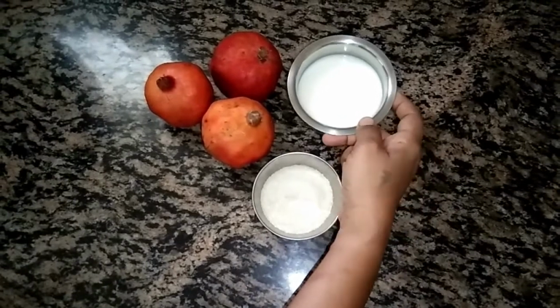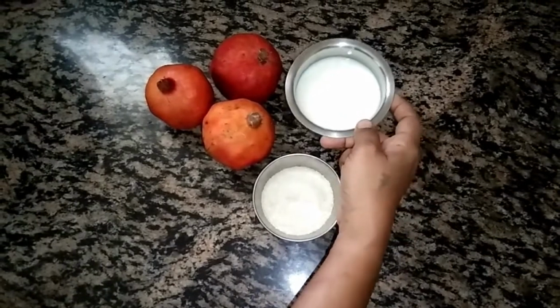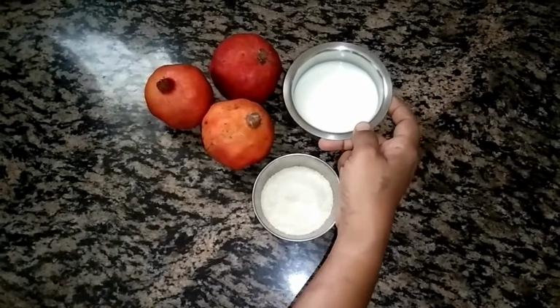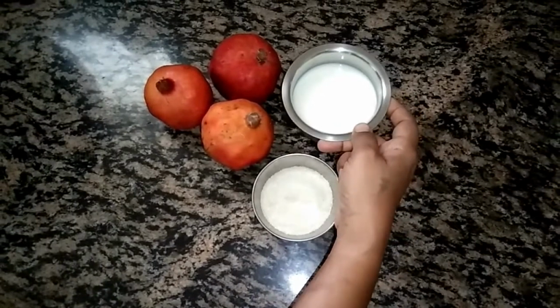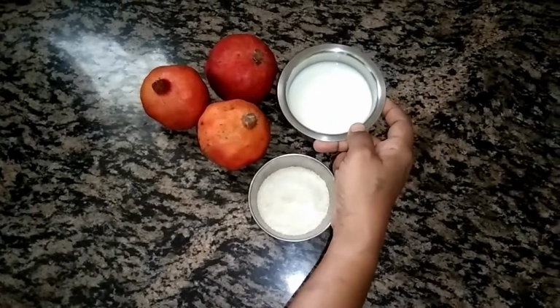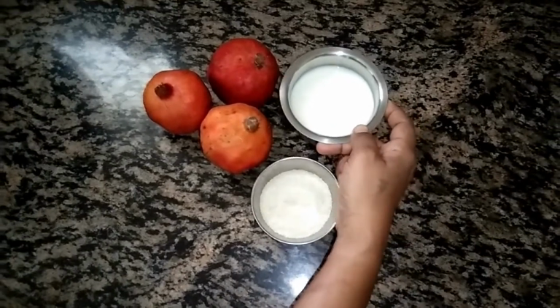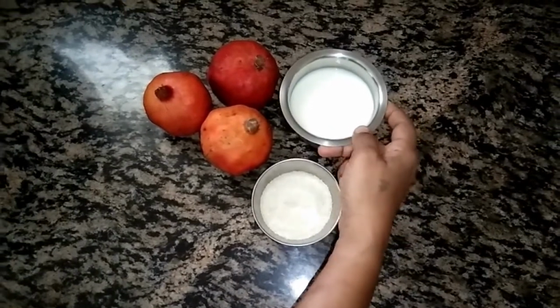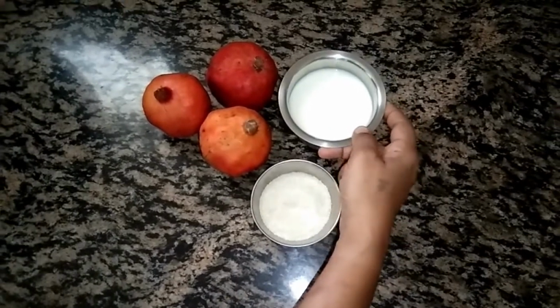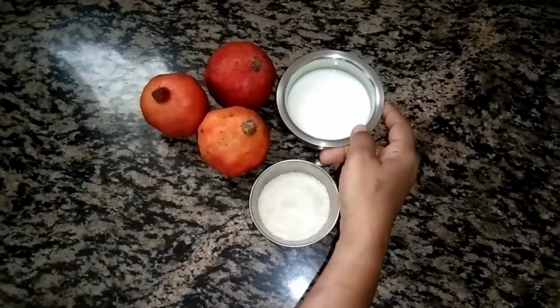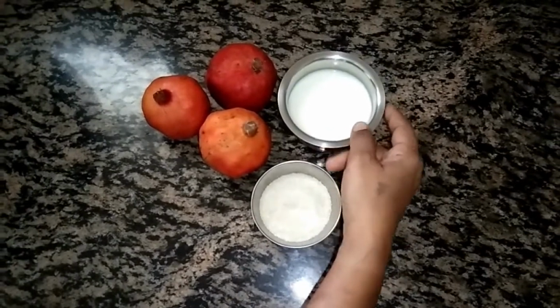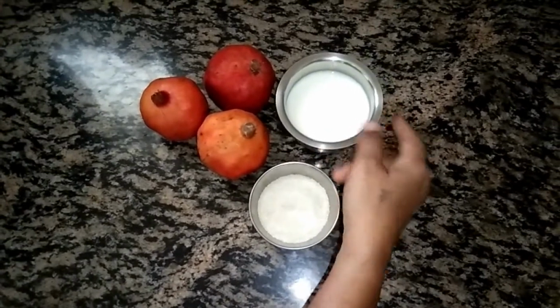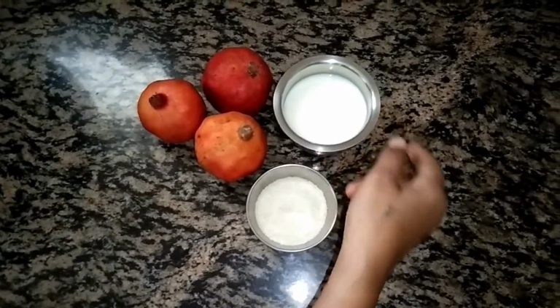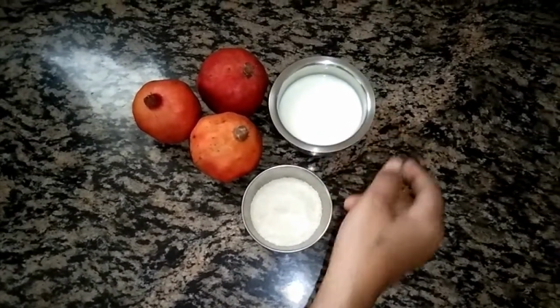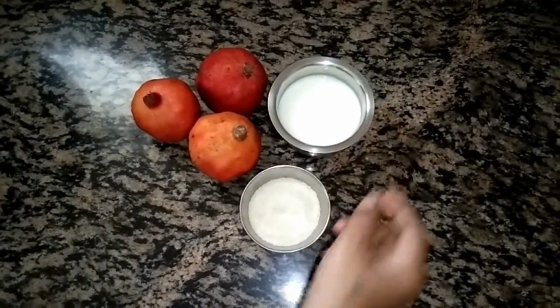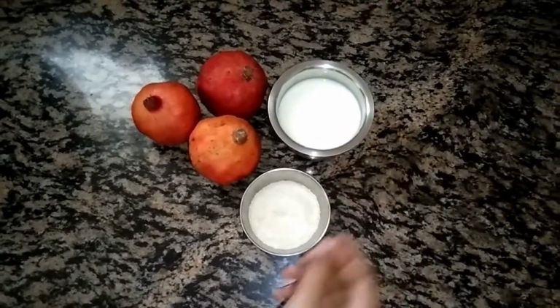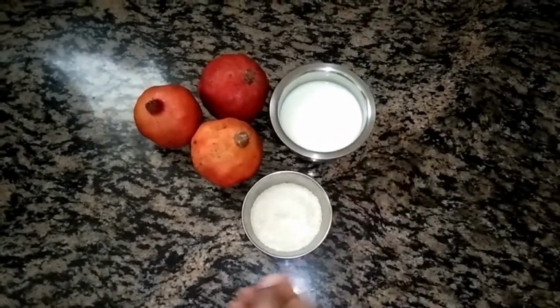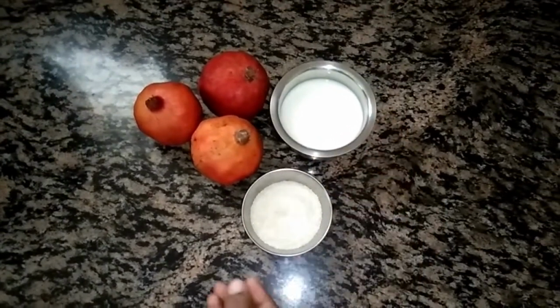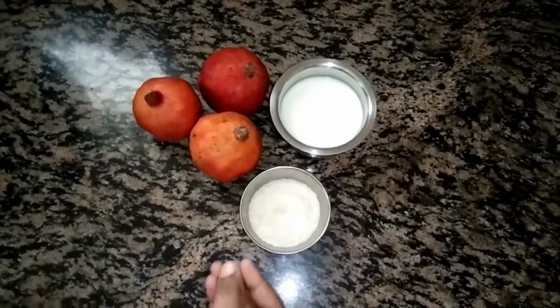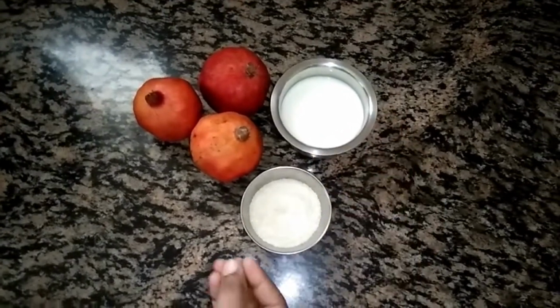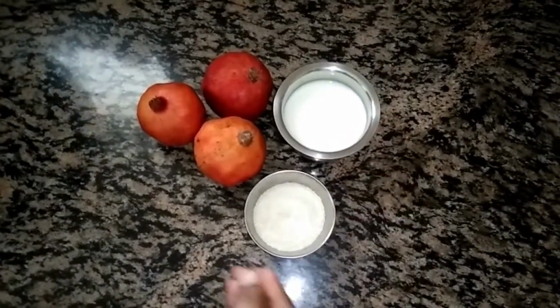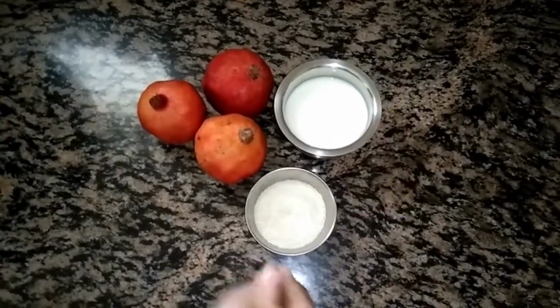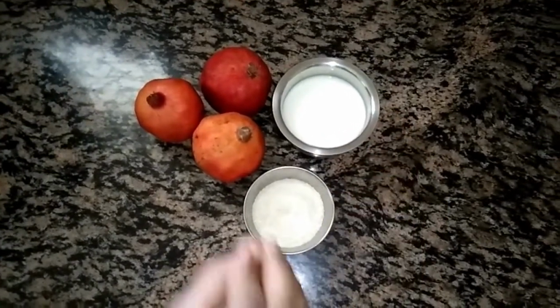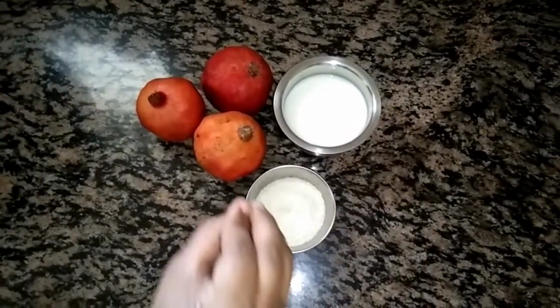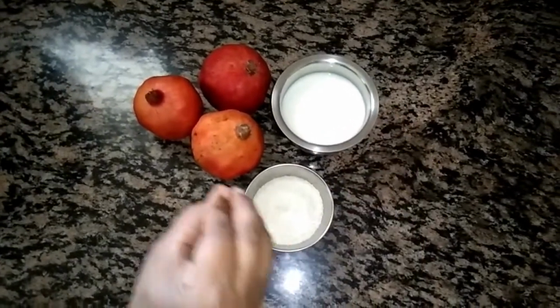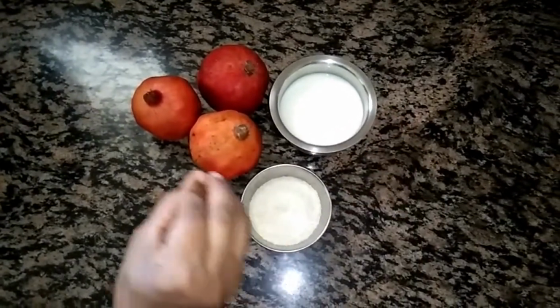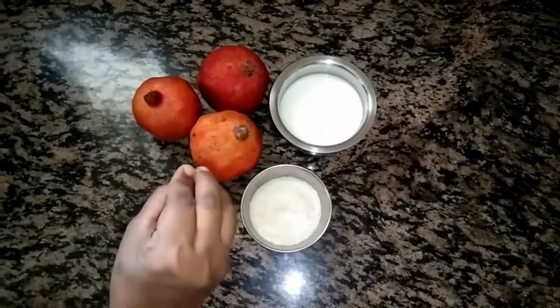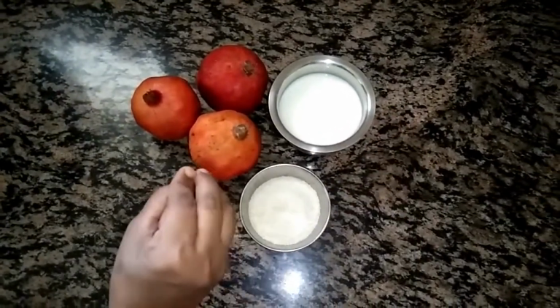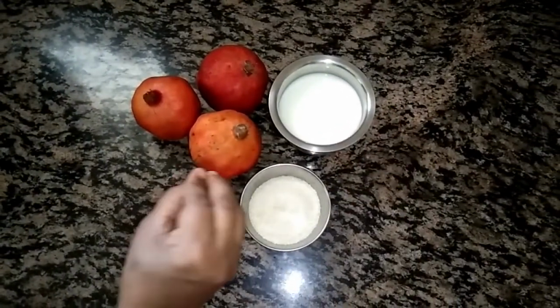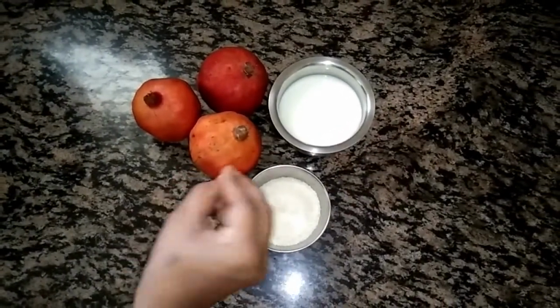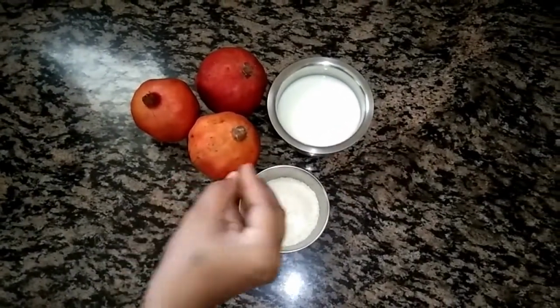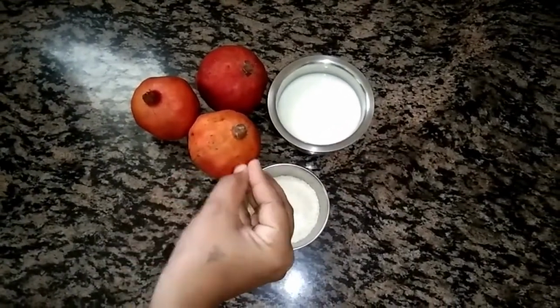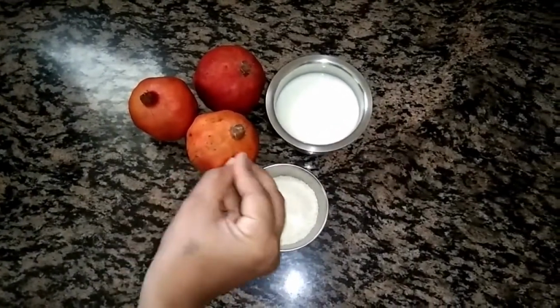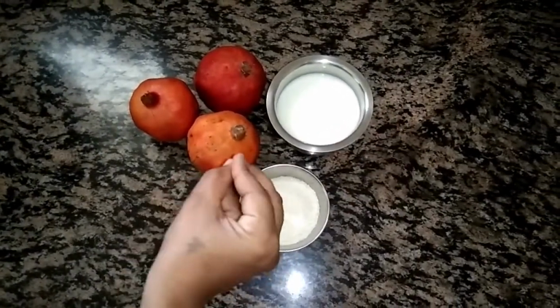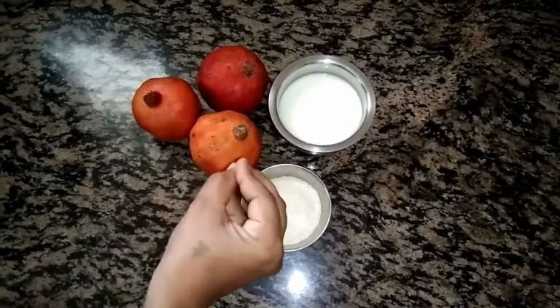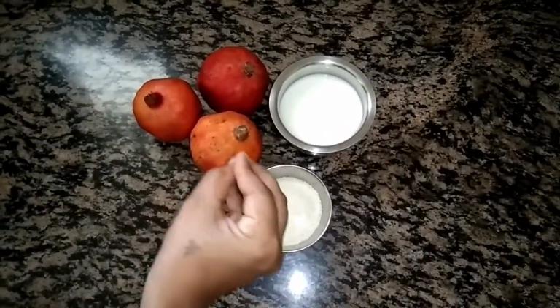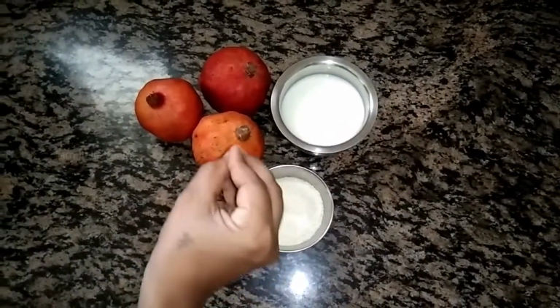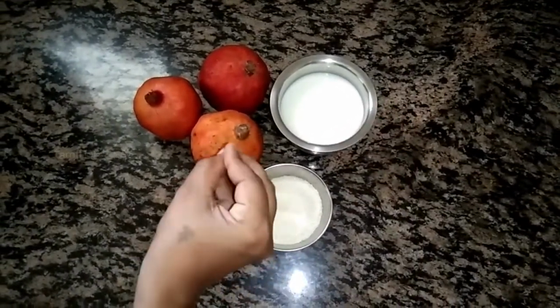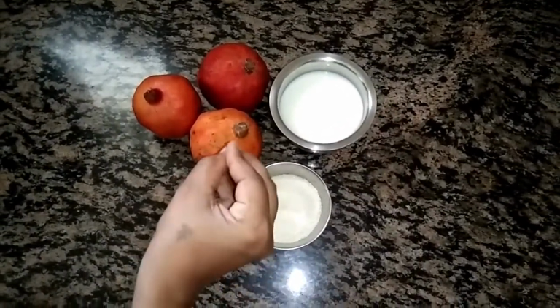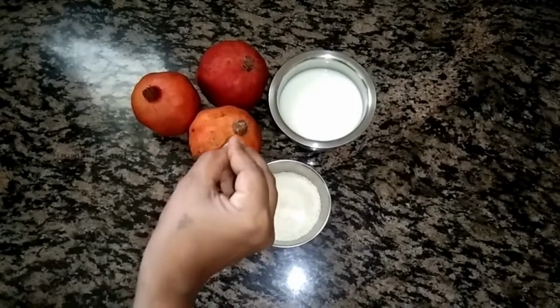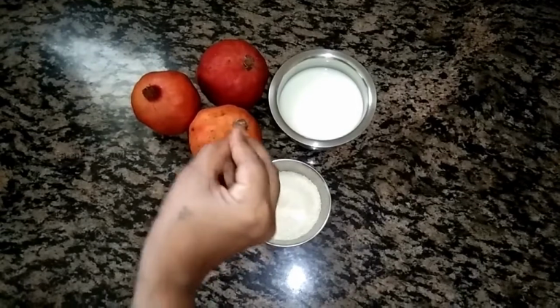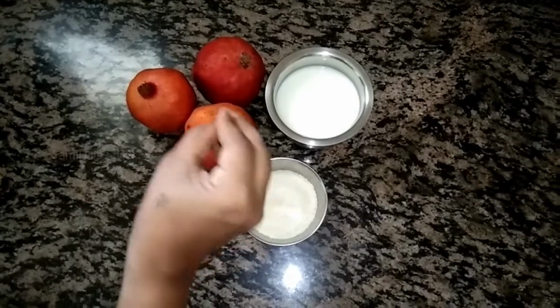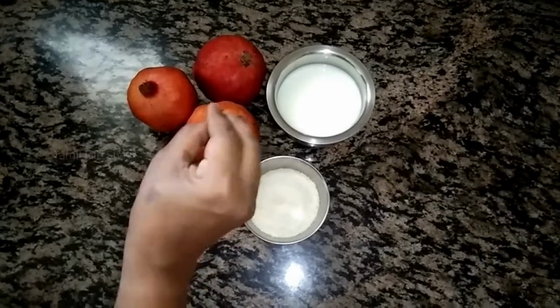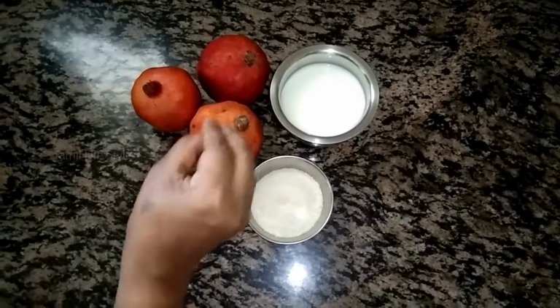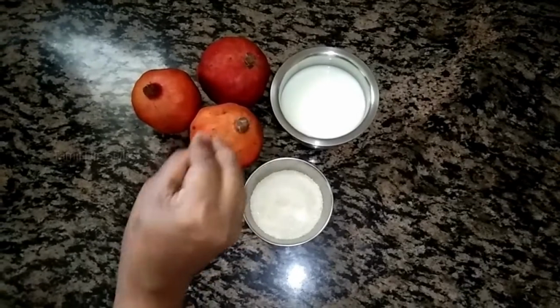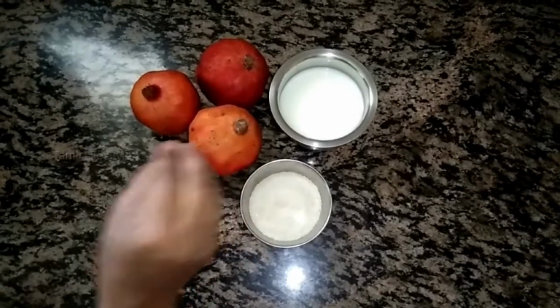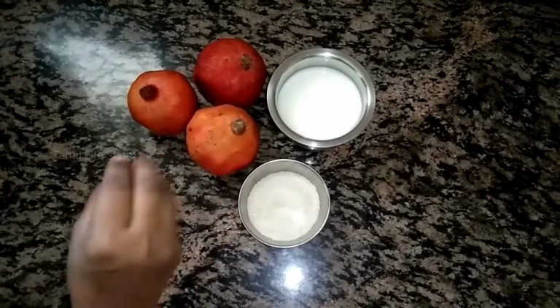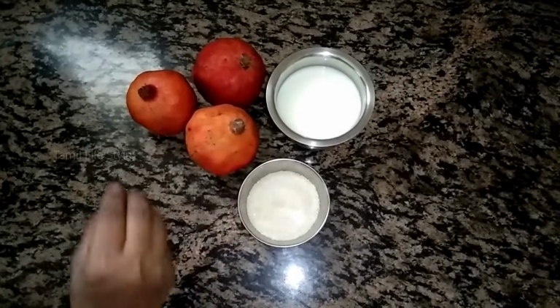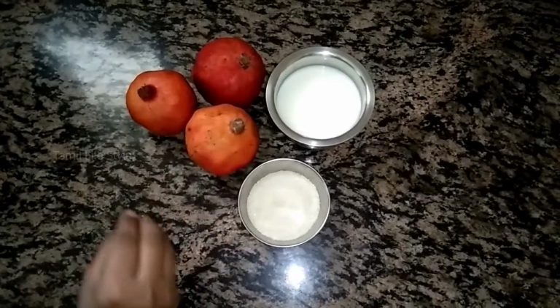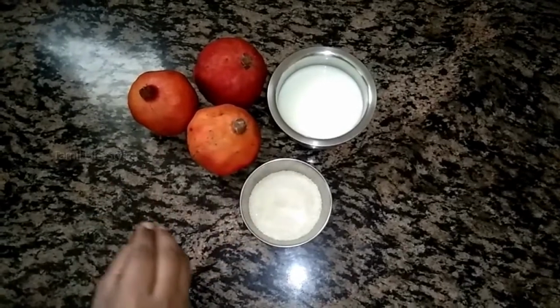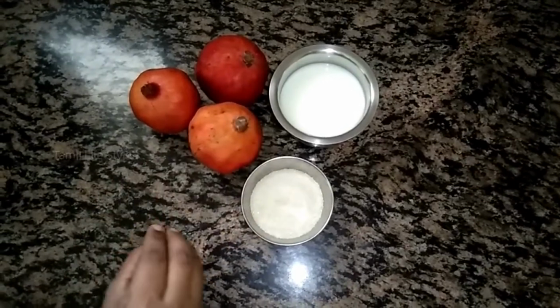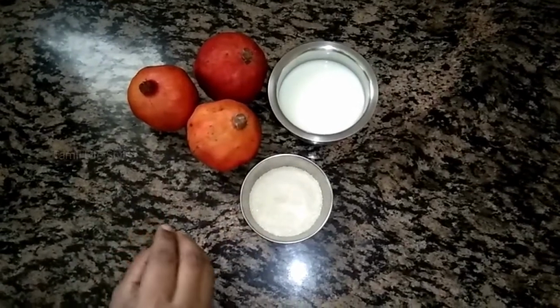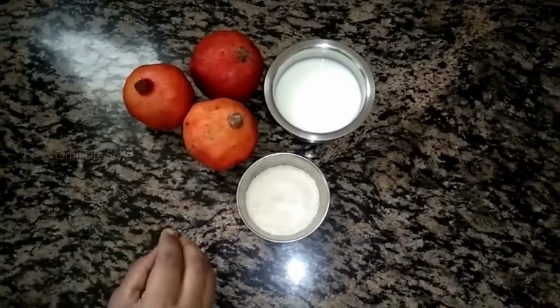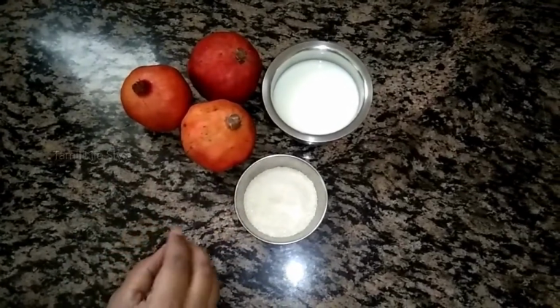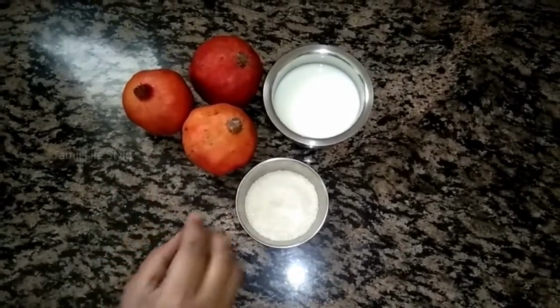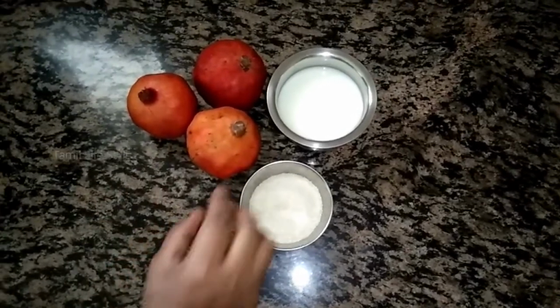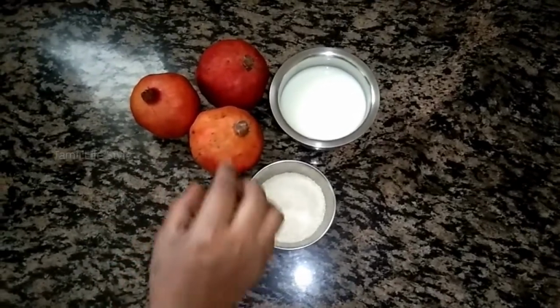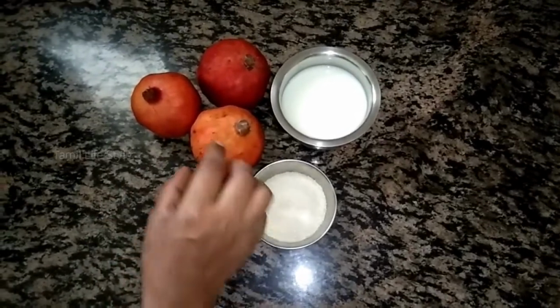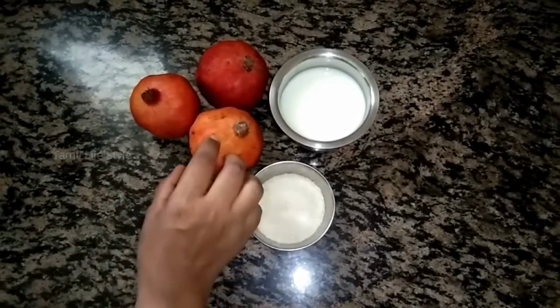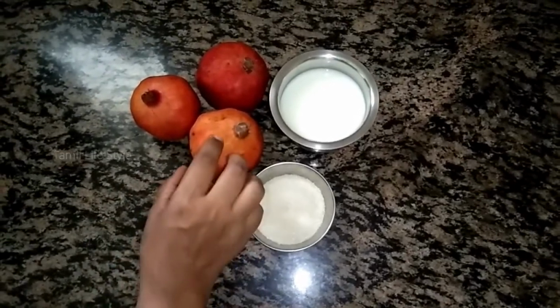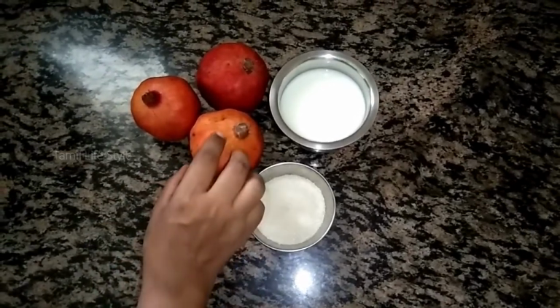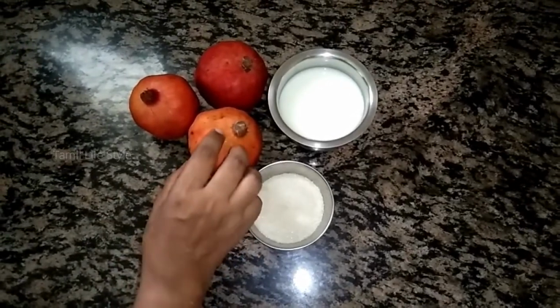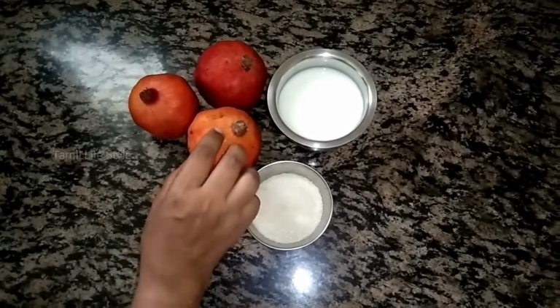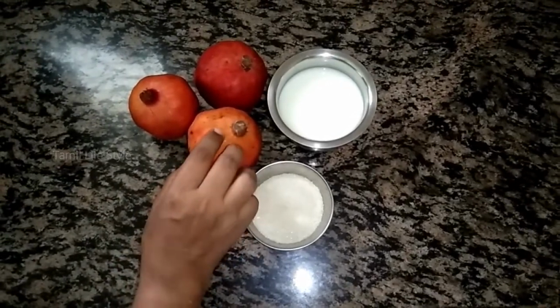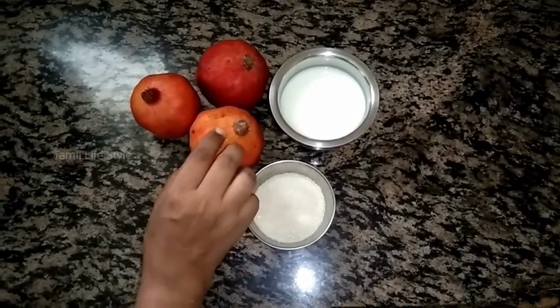If you want to get a fresh juice, you can get a fresh pomegranate seed. How do you get juice from the pomegranate?